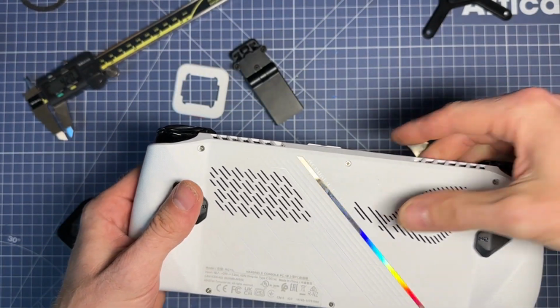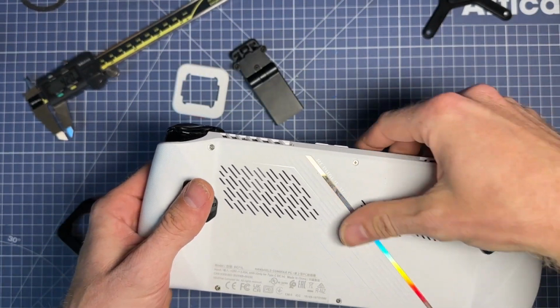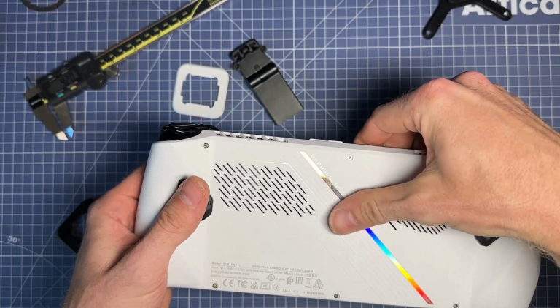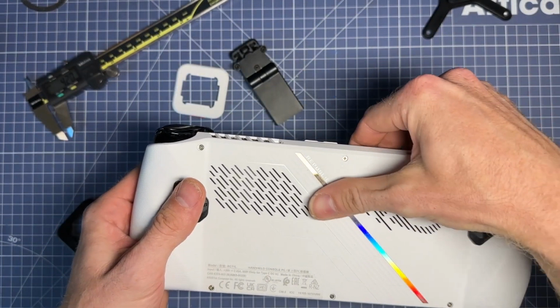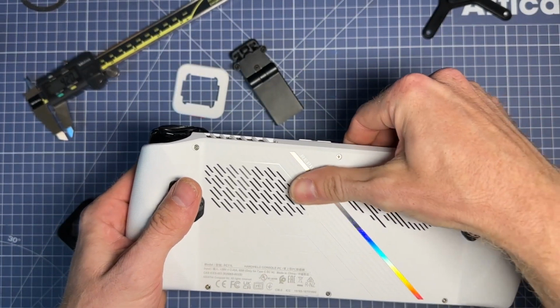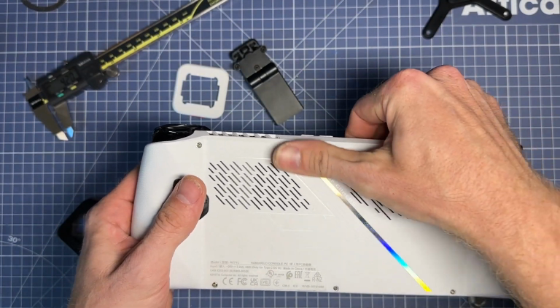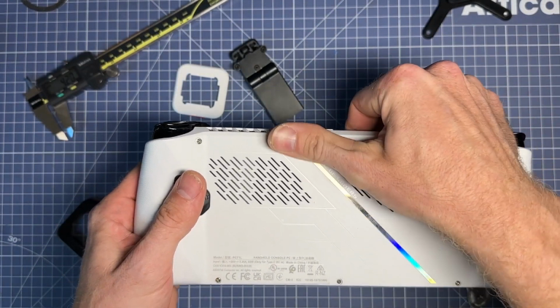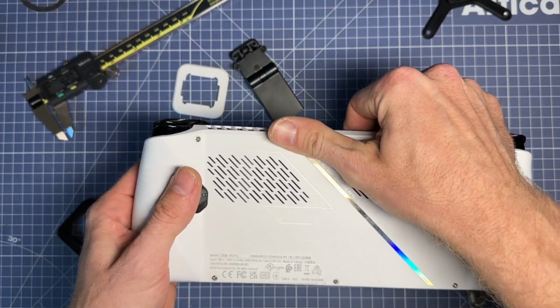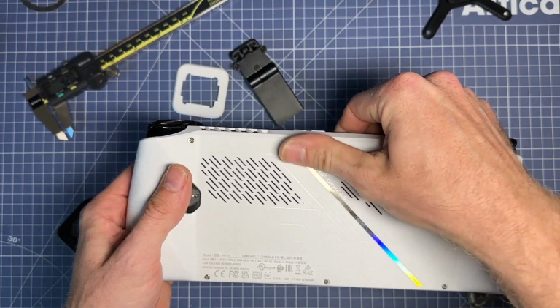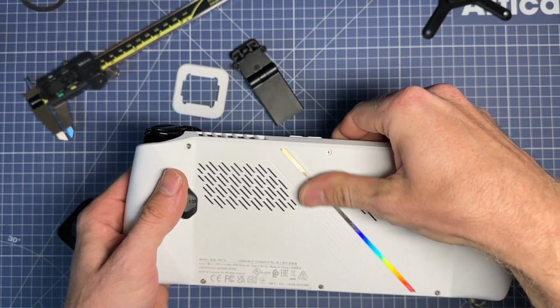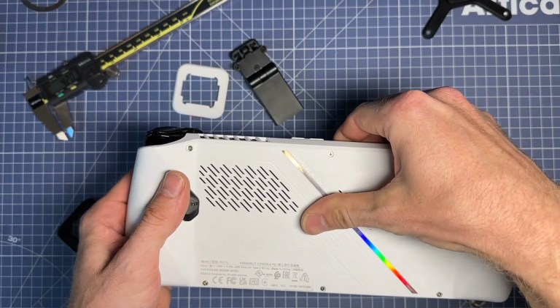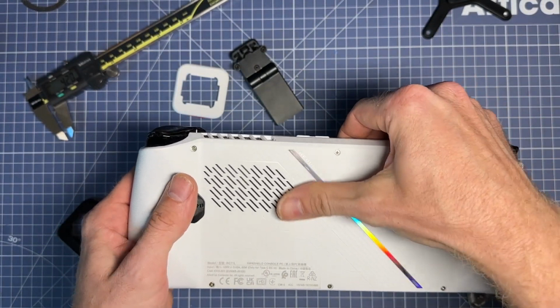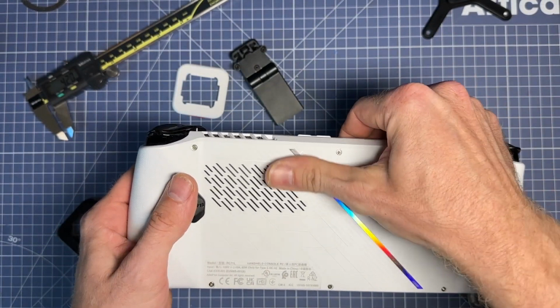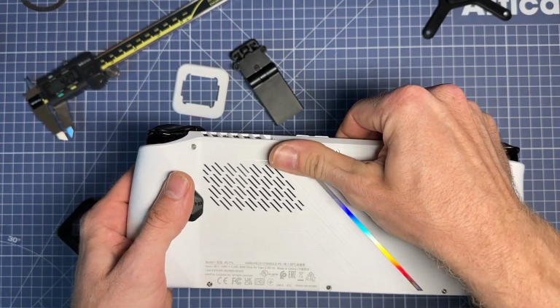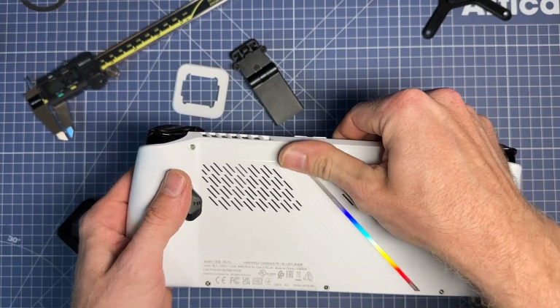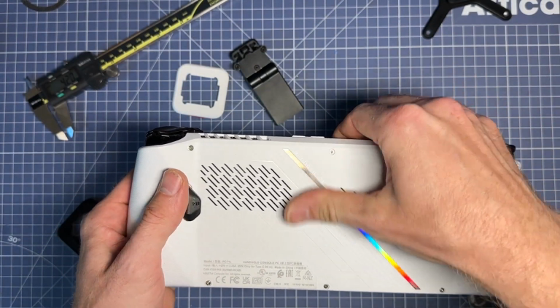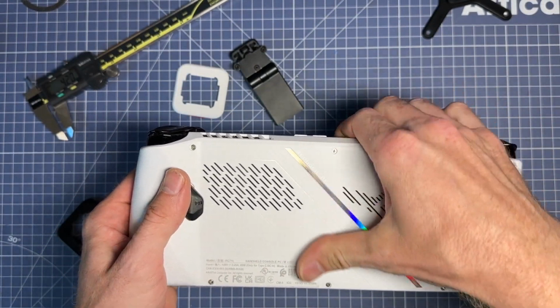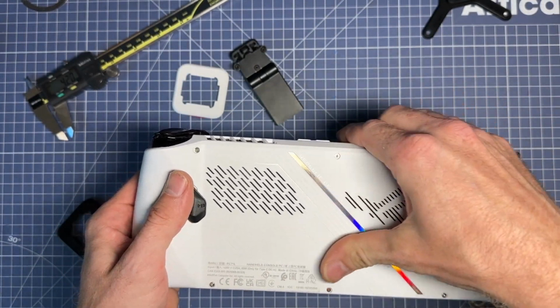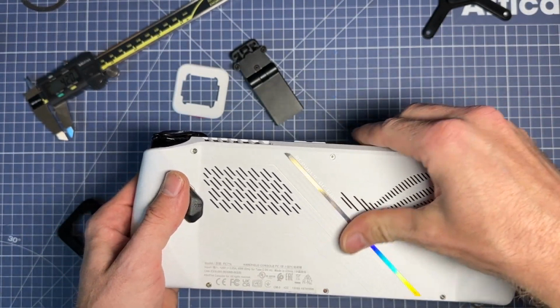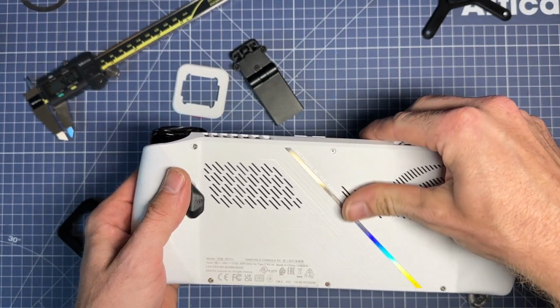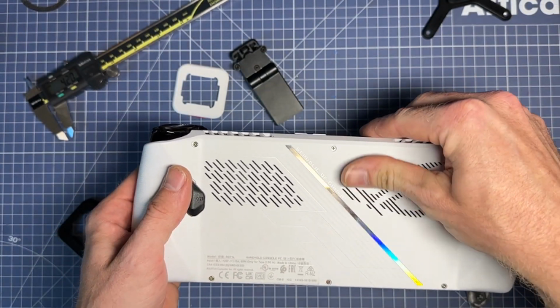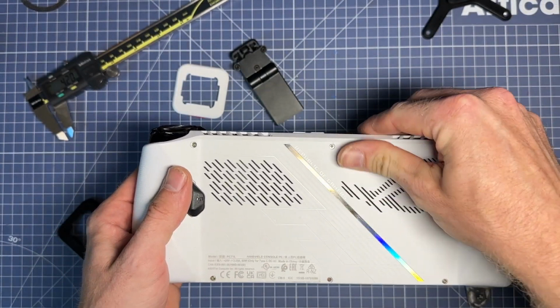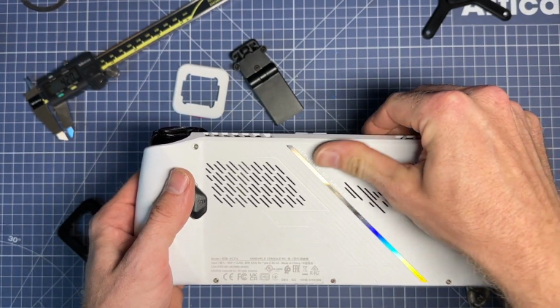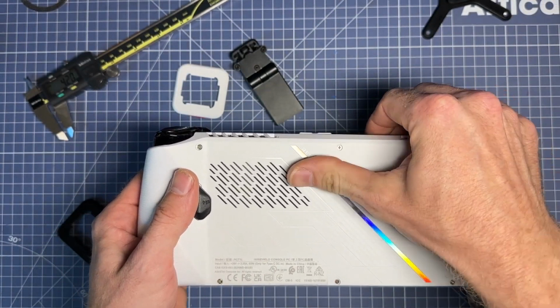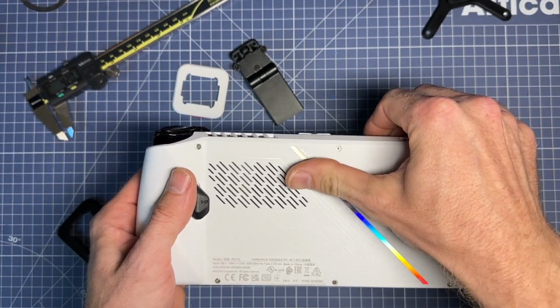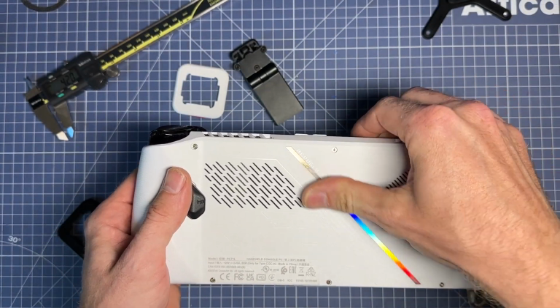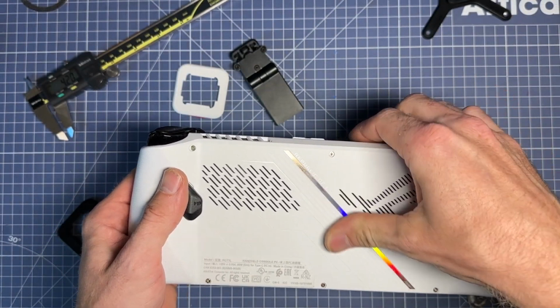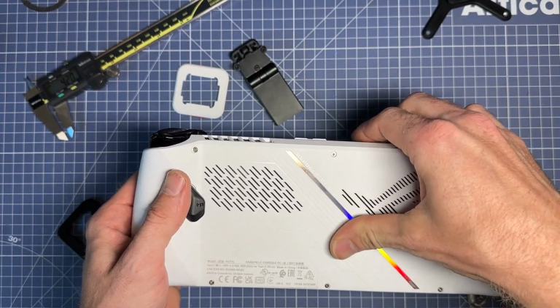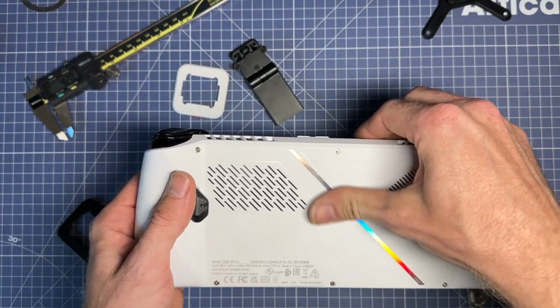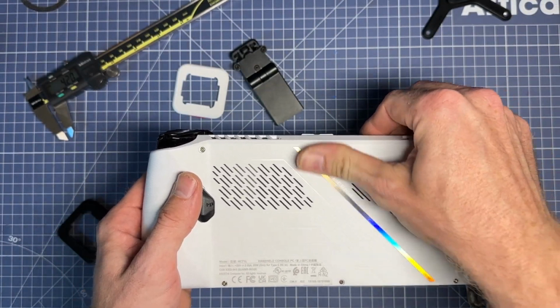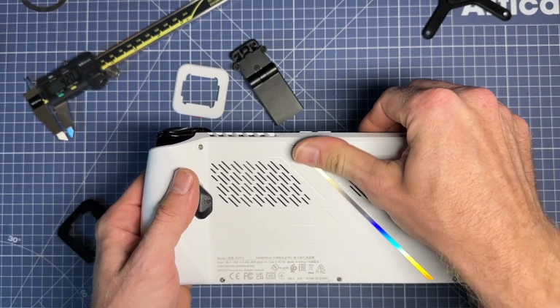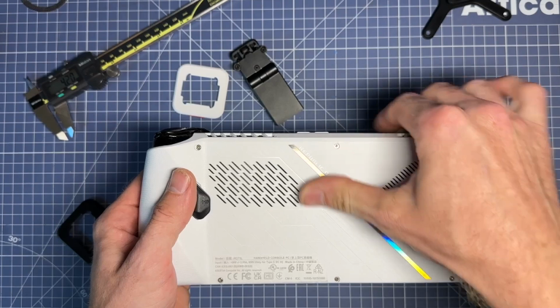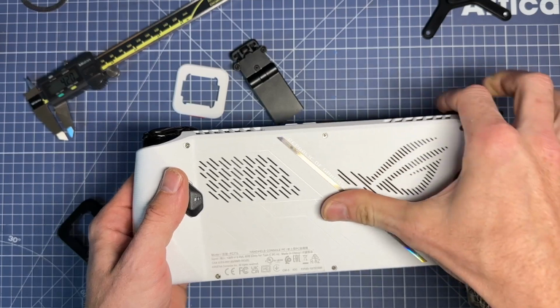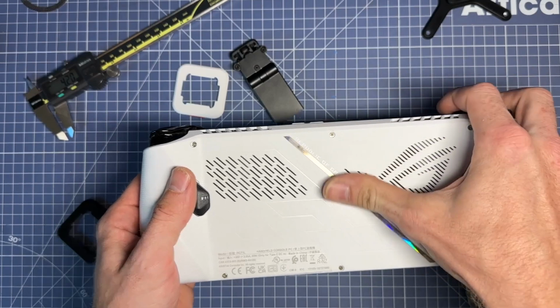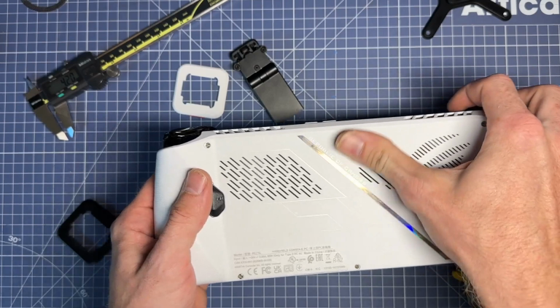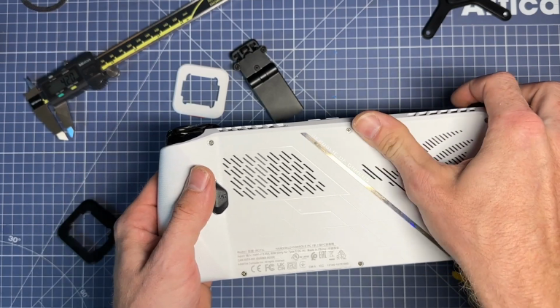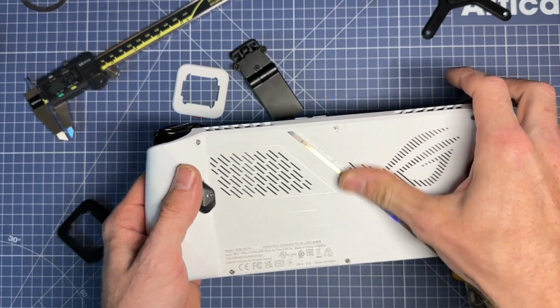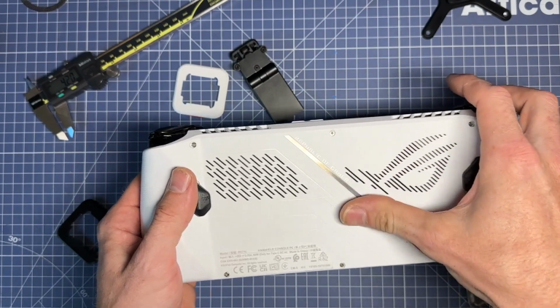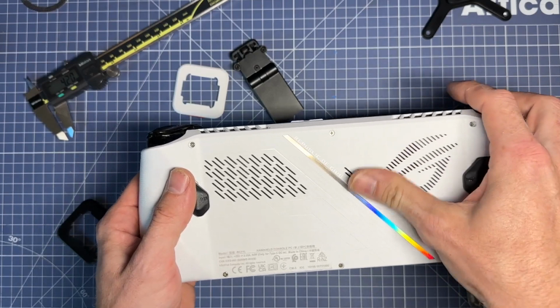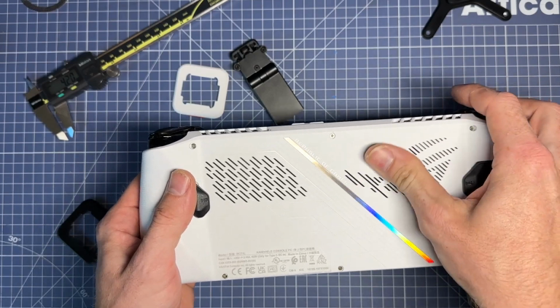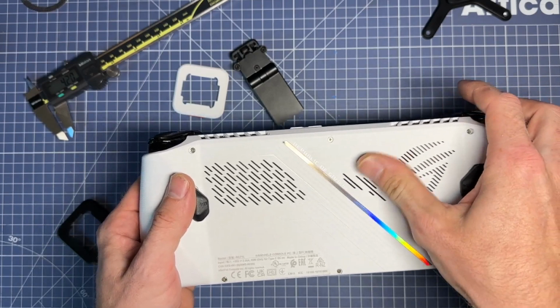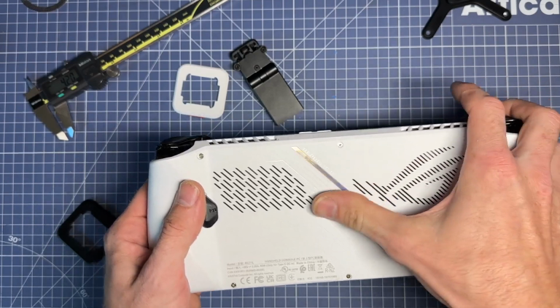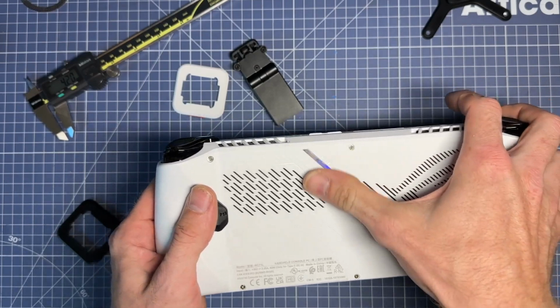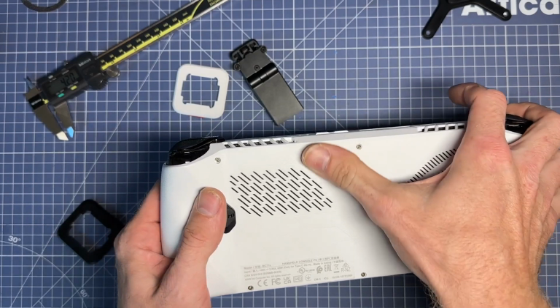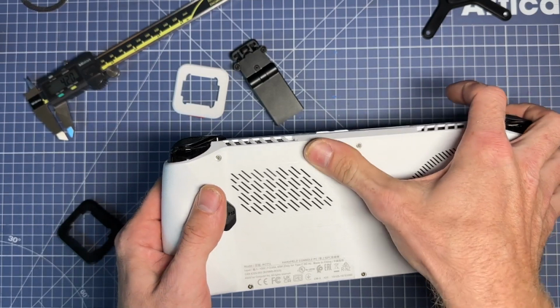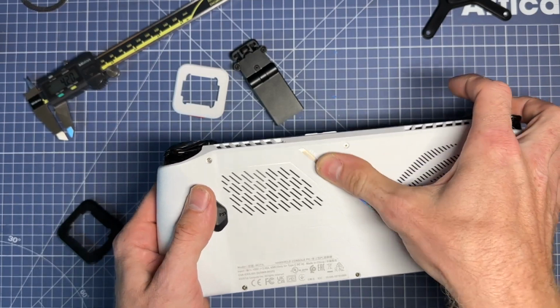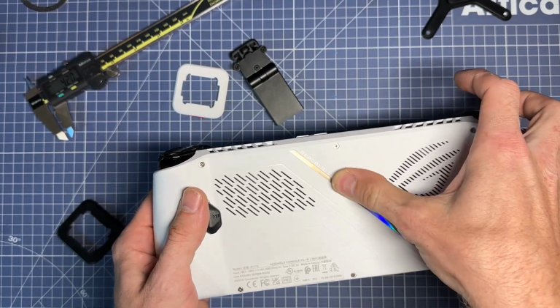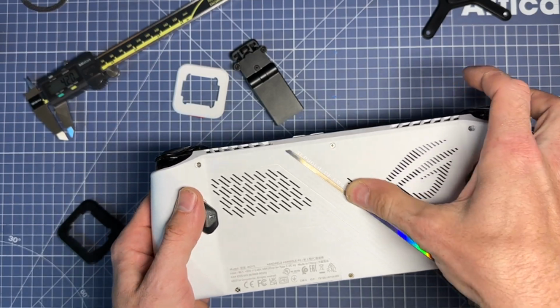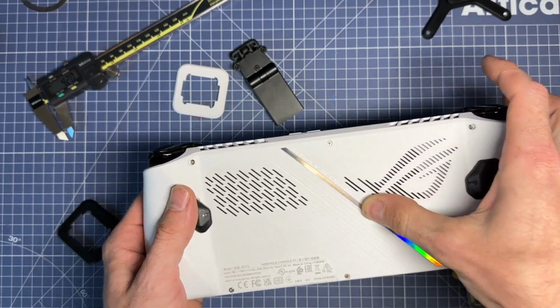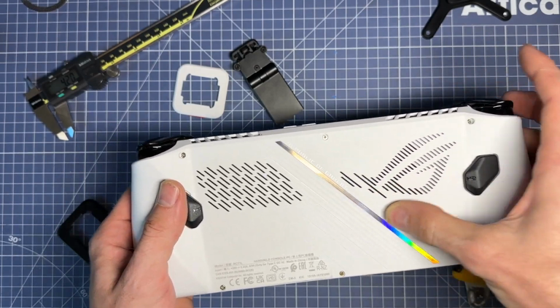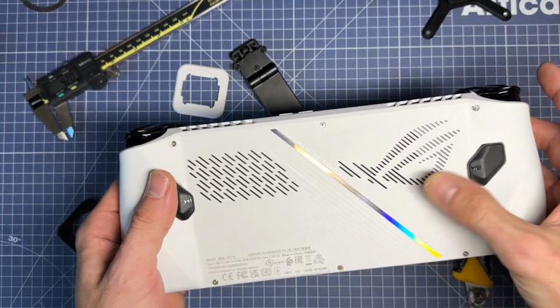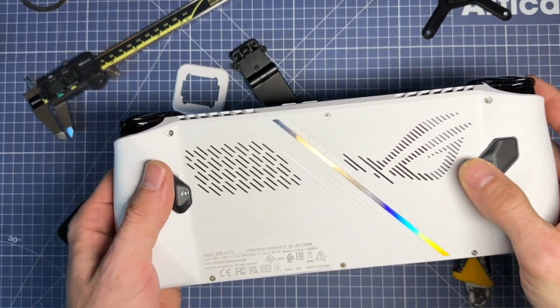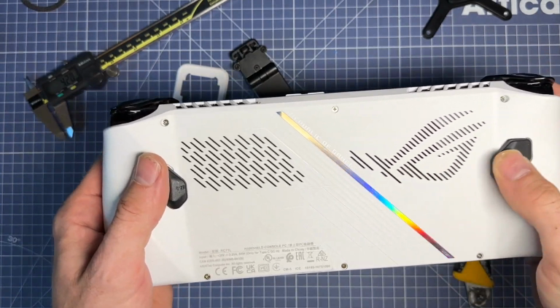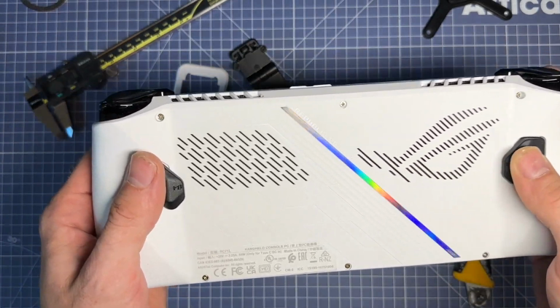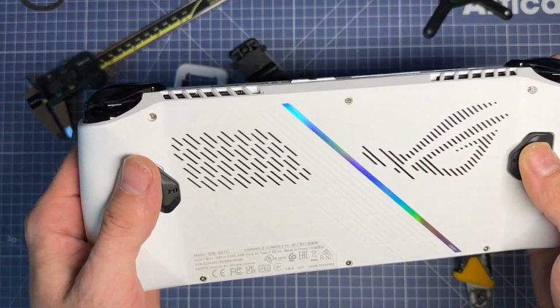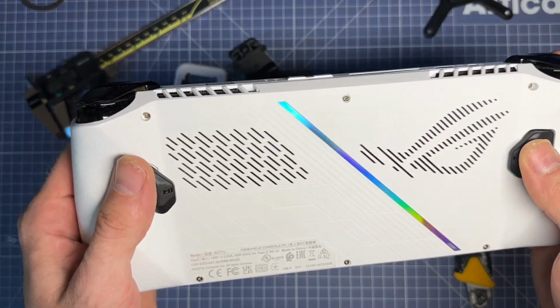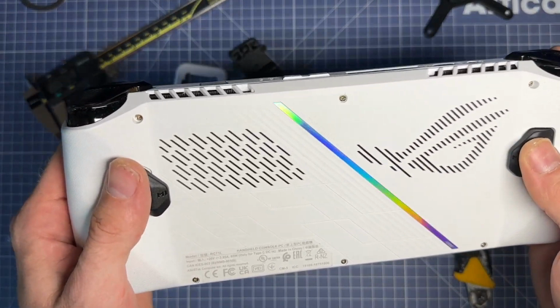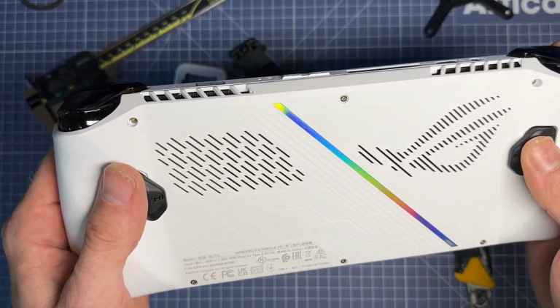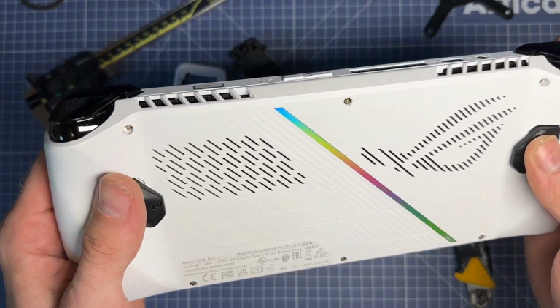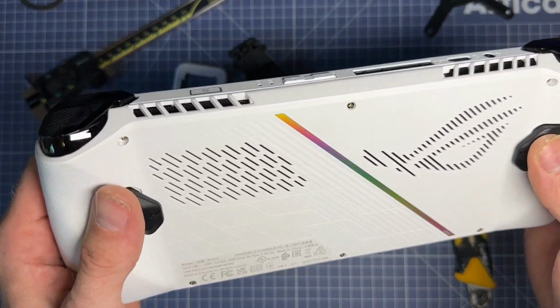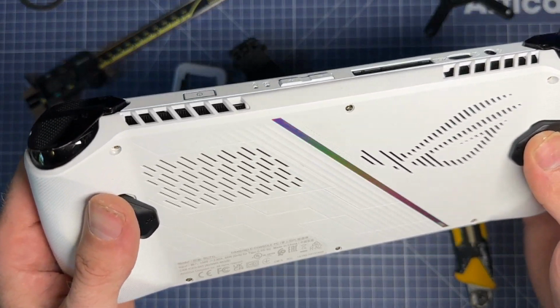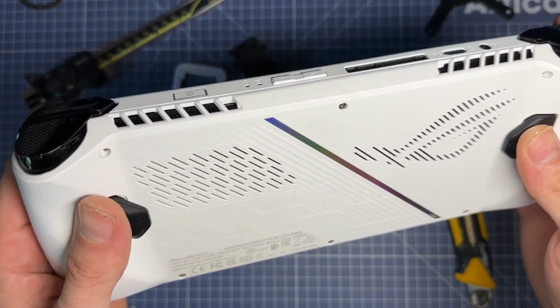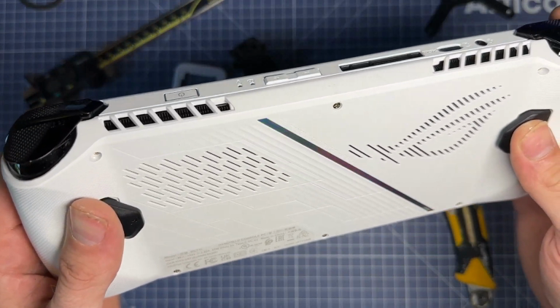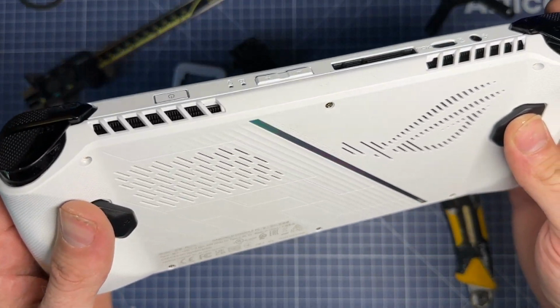If there's any adhesive residue left, you can just go ahead and wipe it down. You can see there's no damage.